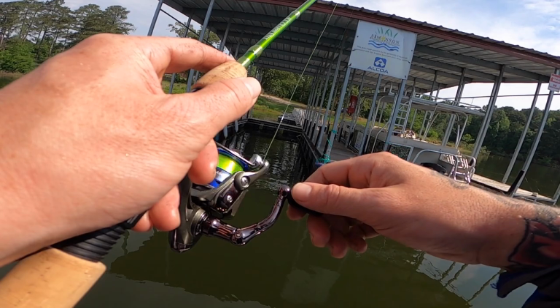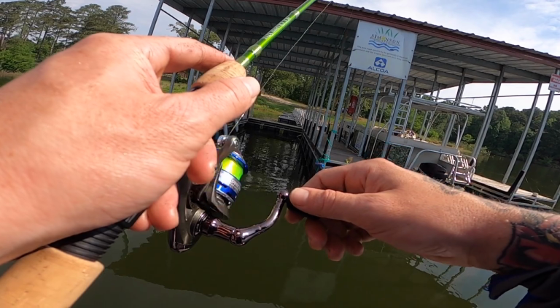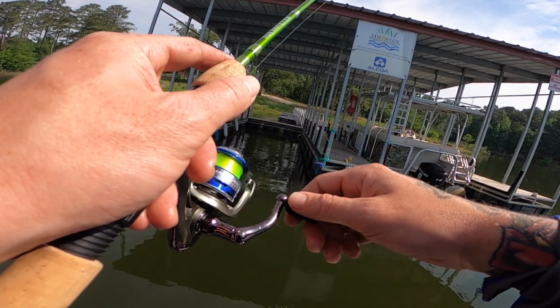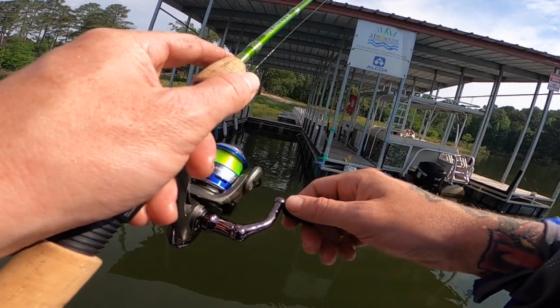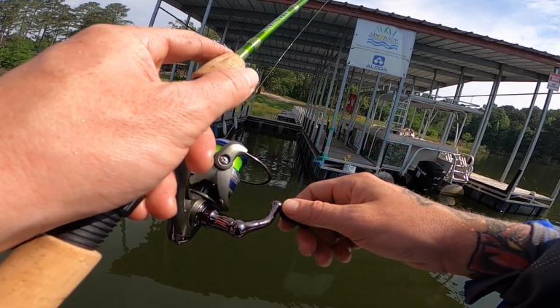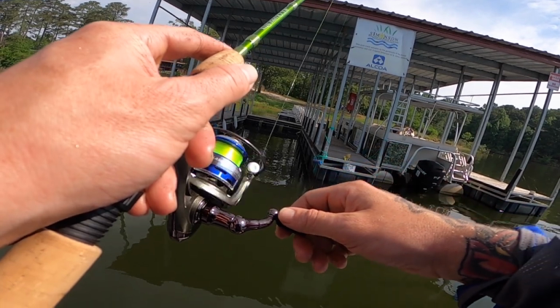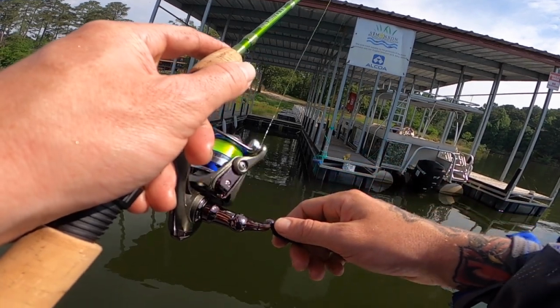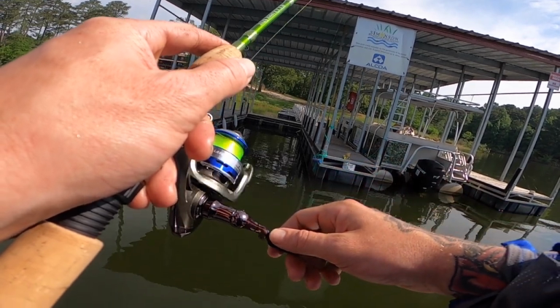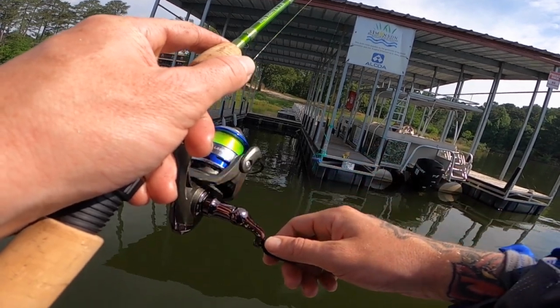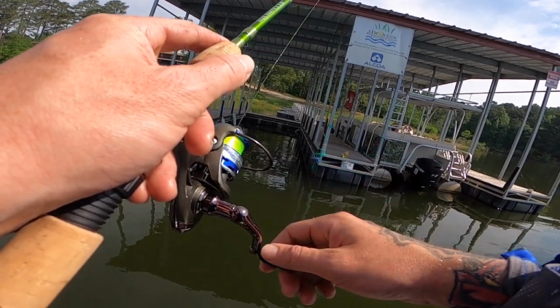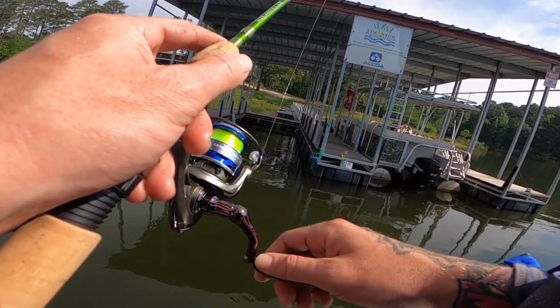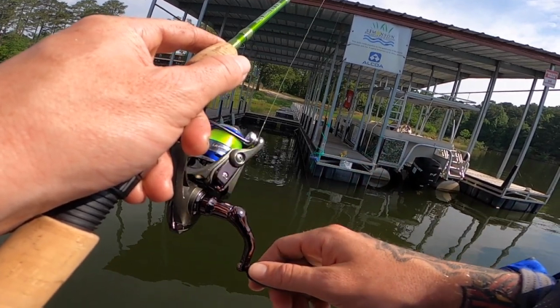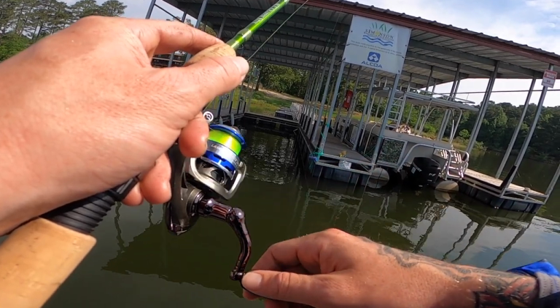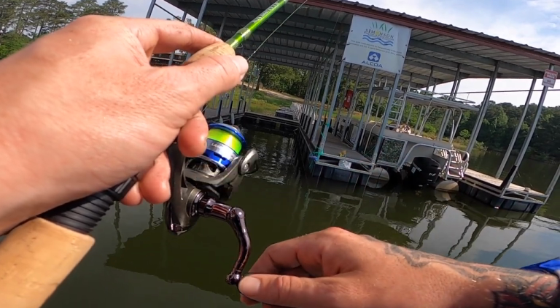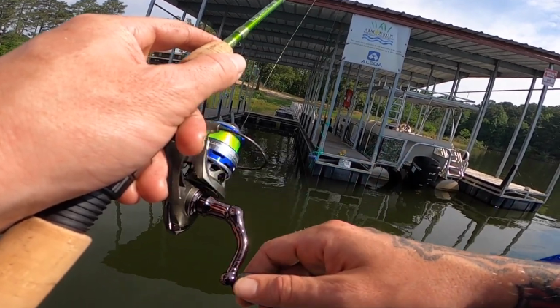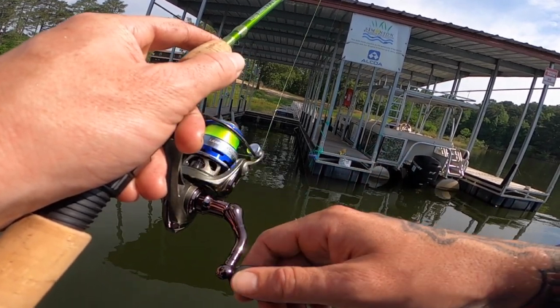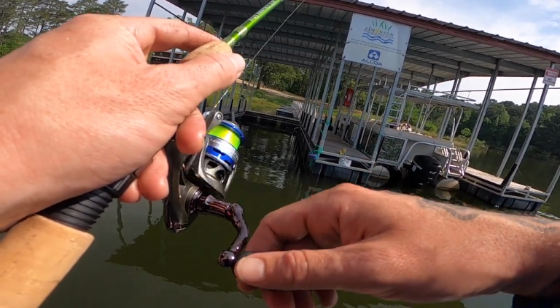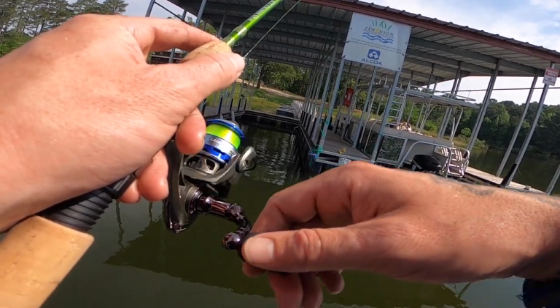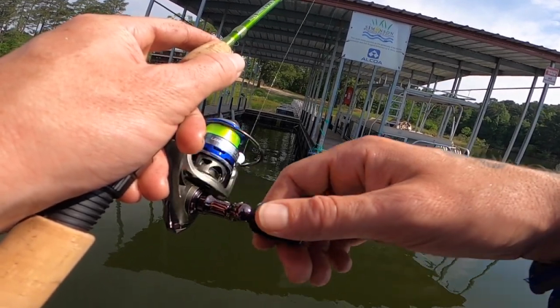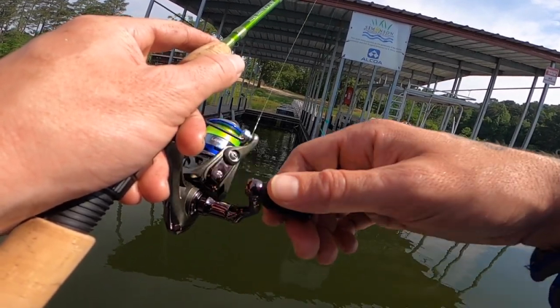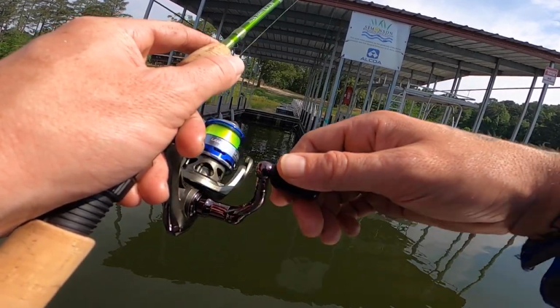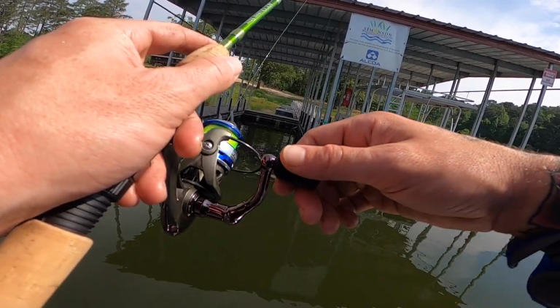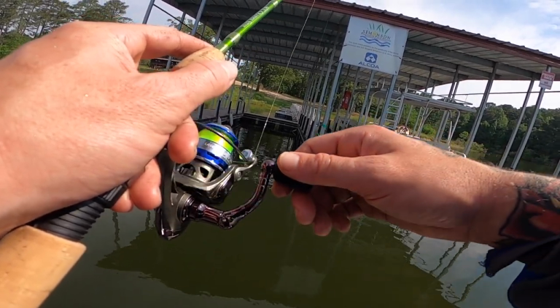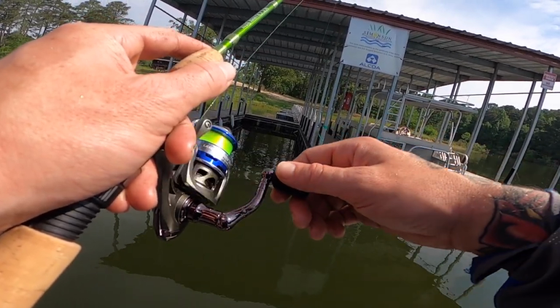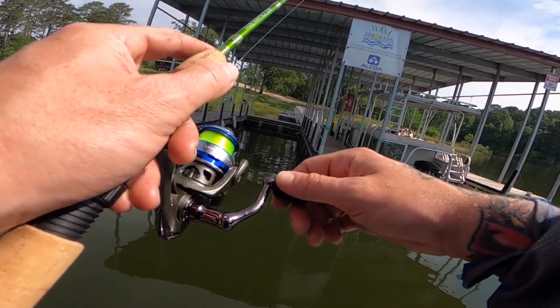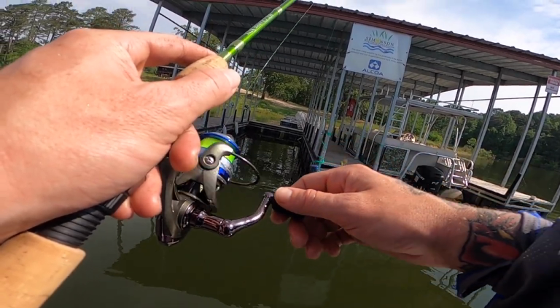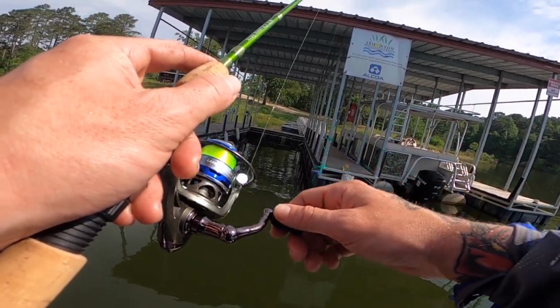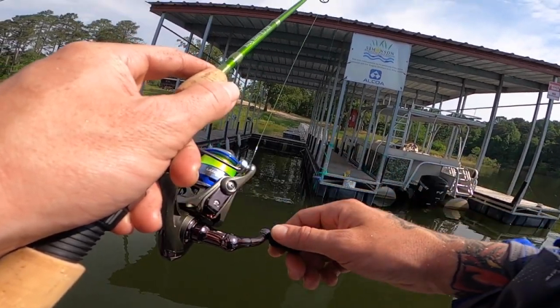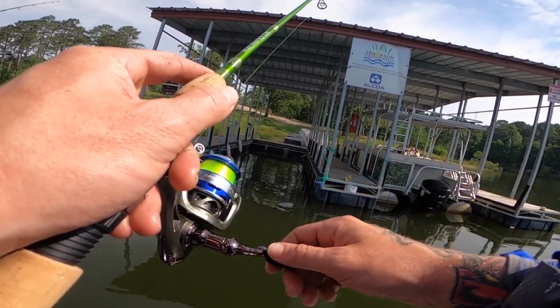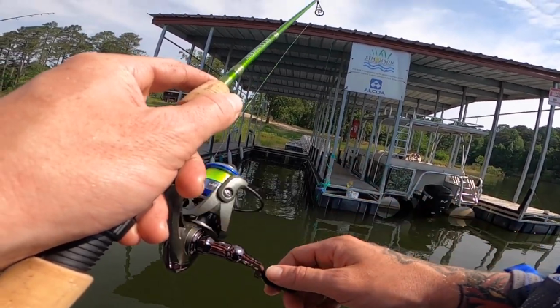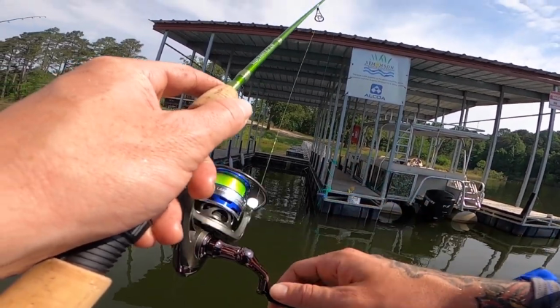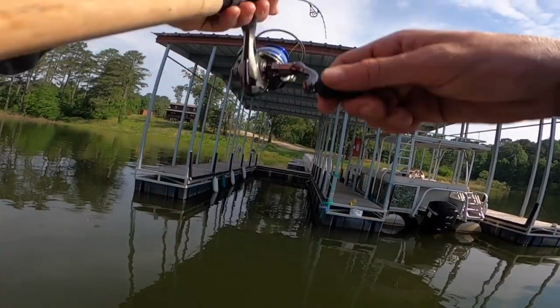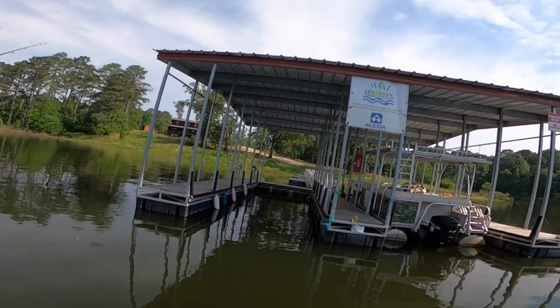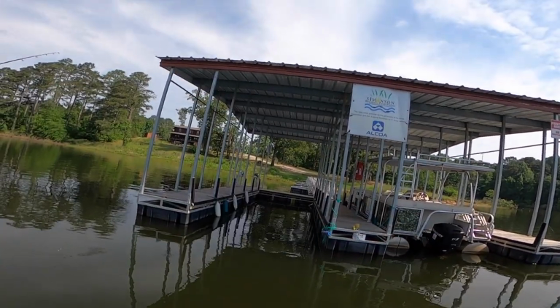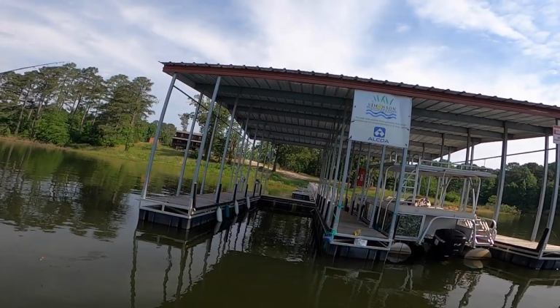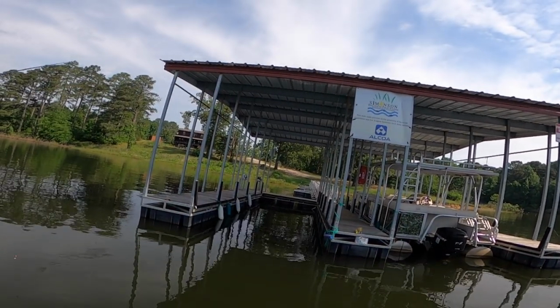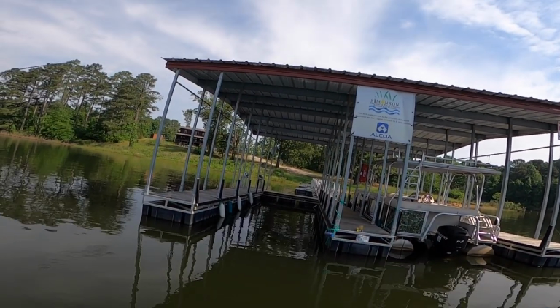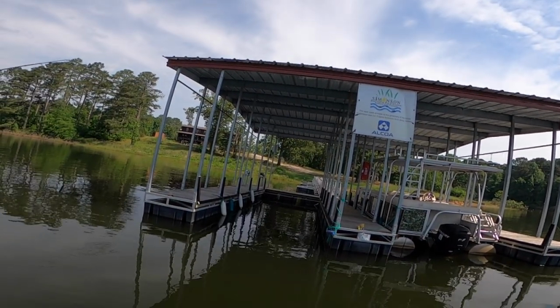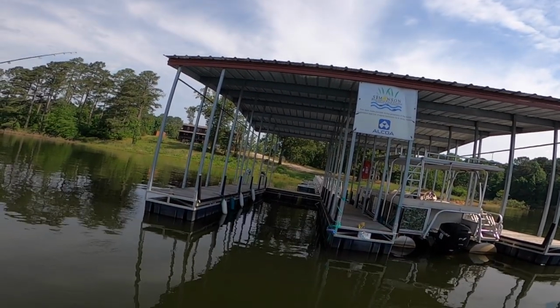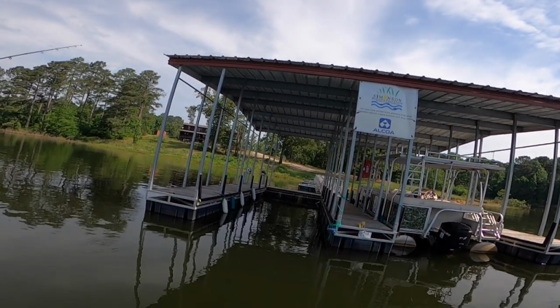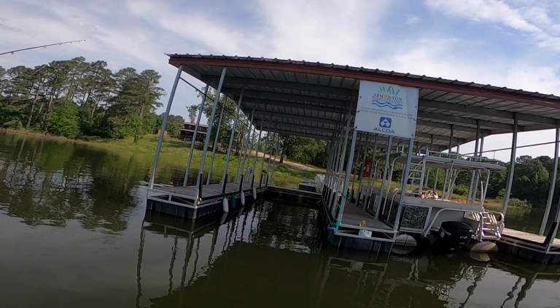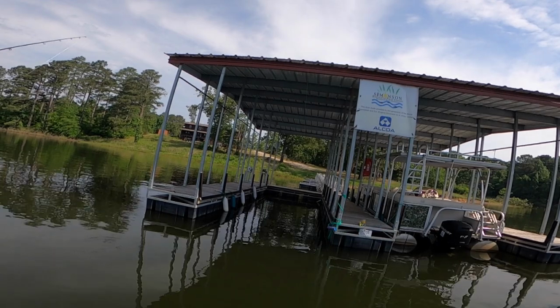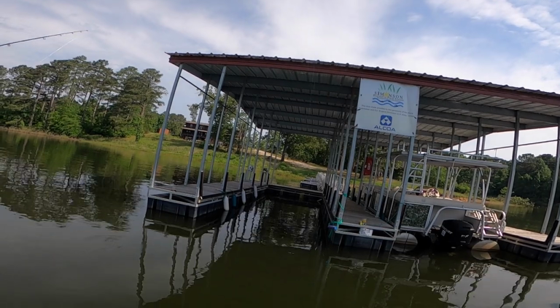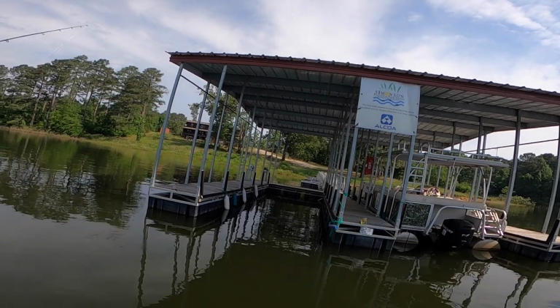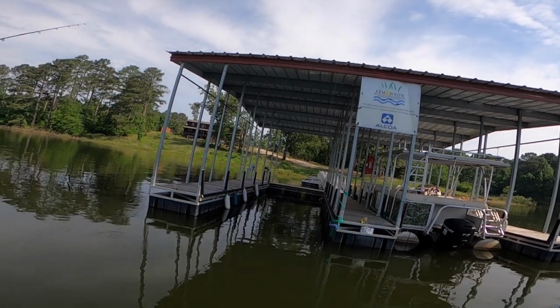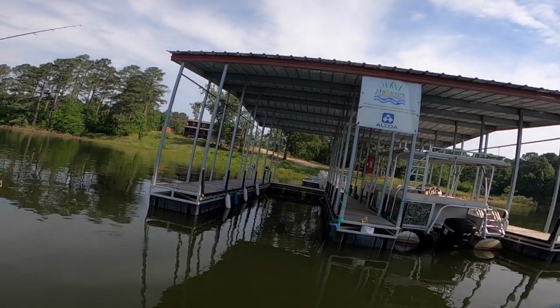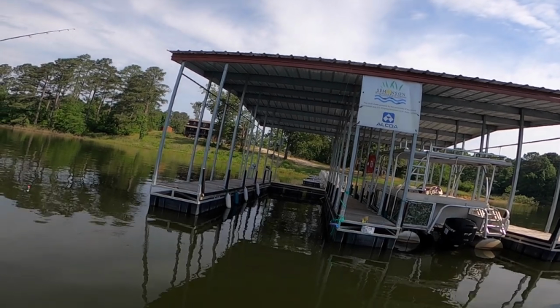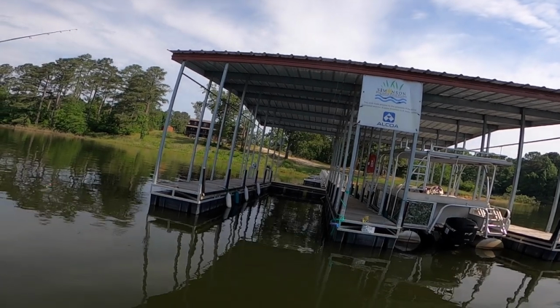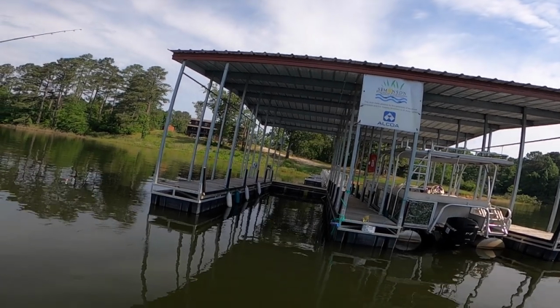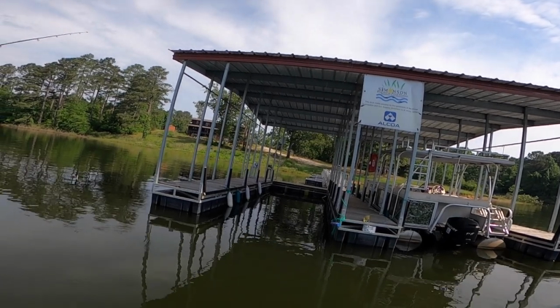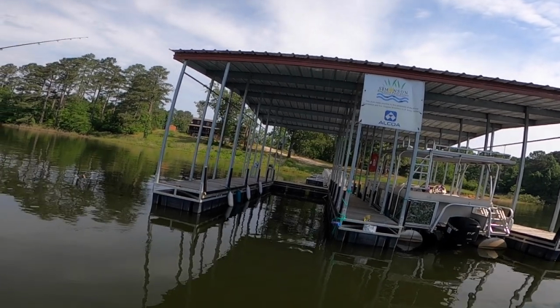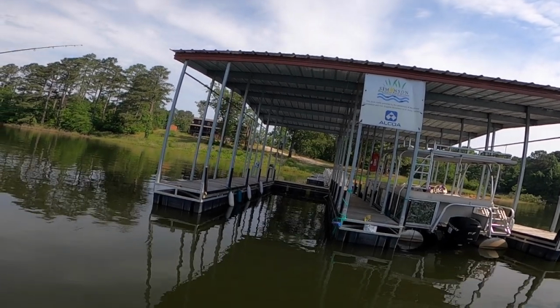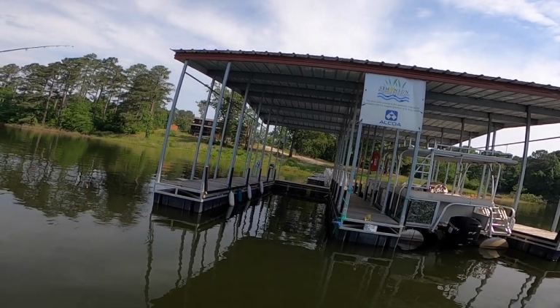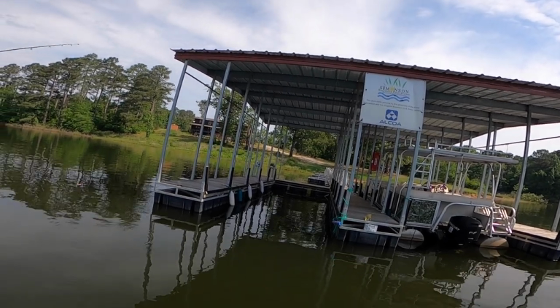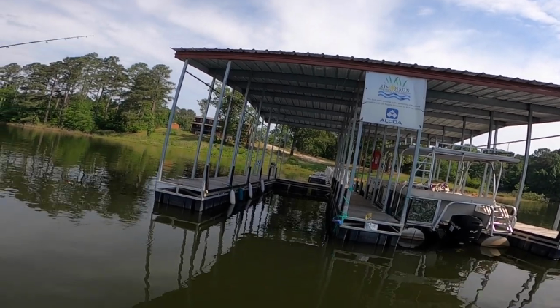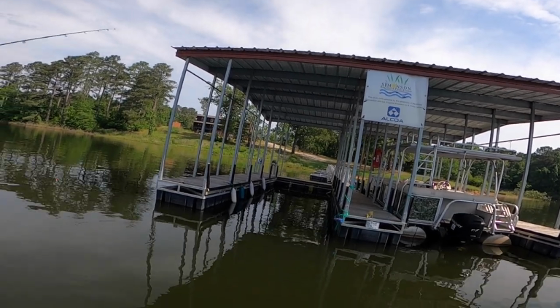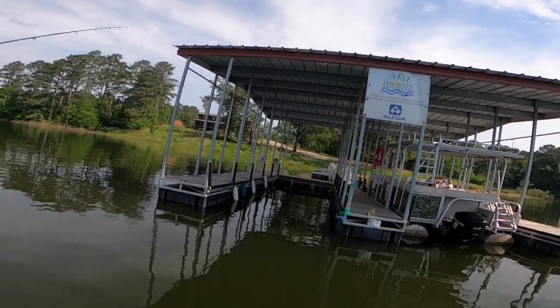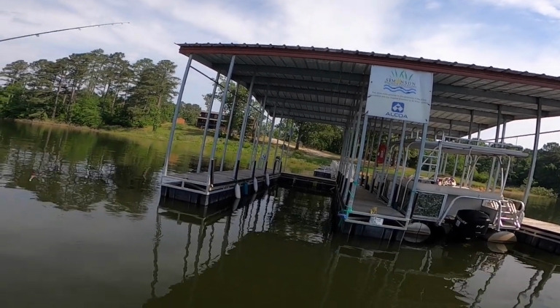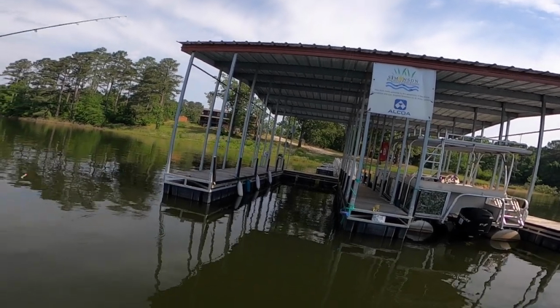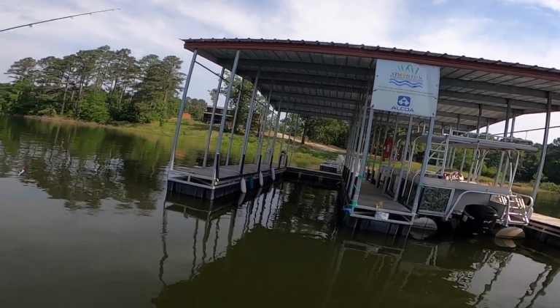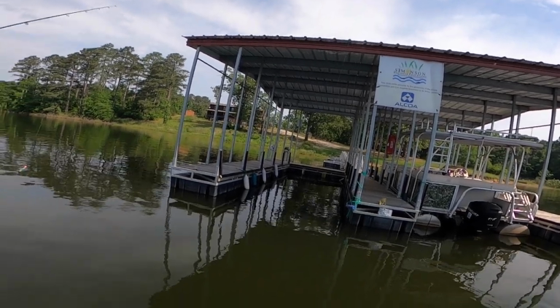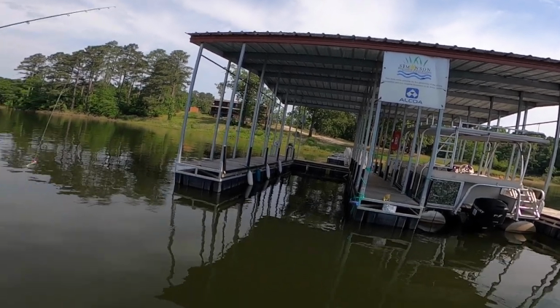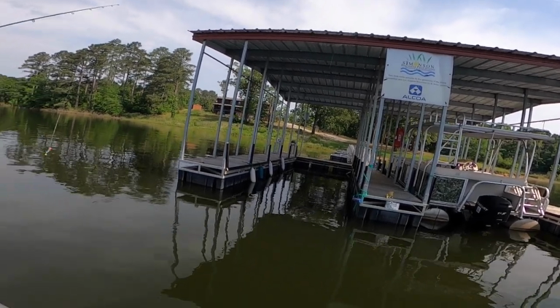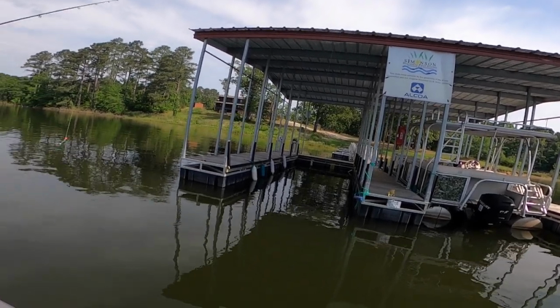I saw your rod get smacked. Oh yeah, just like right there. You're killing me, Glenn. I can't get a hook set — set the hook, dude, set the hook, man.